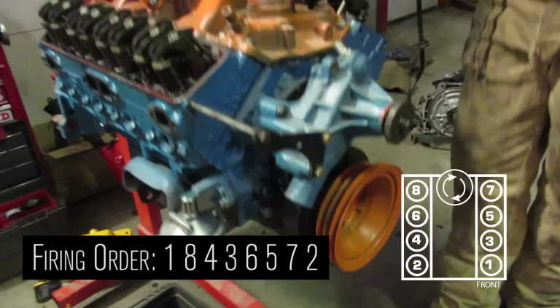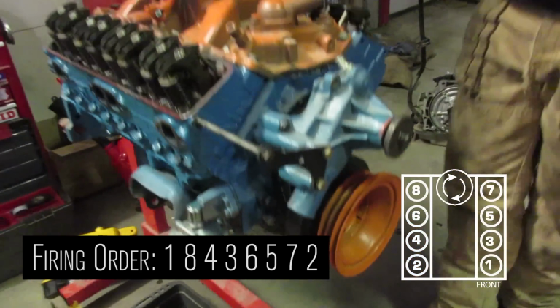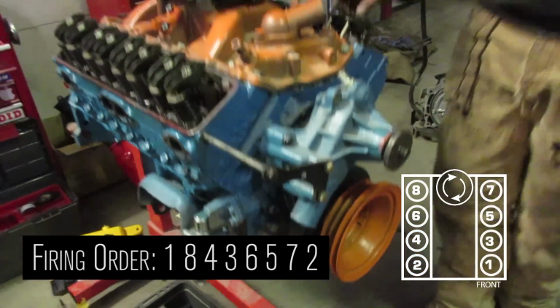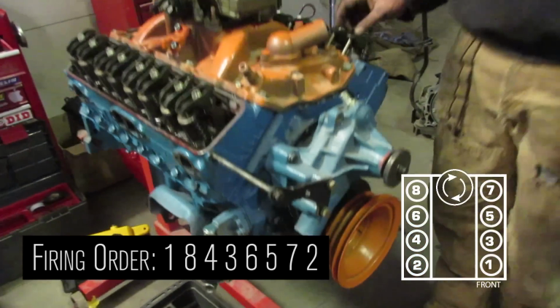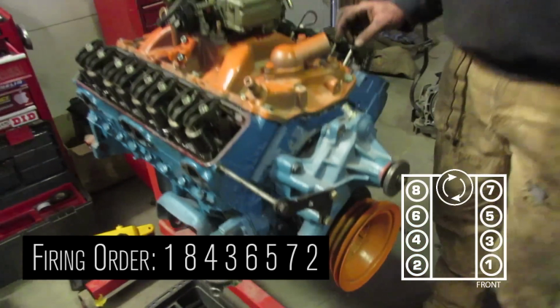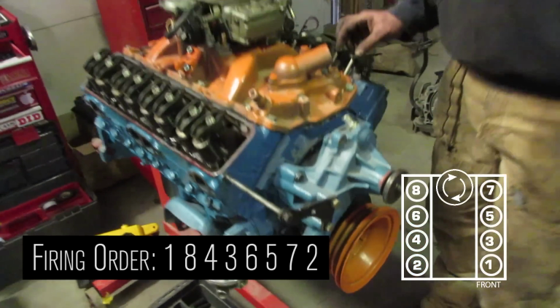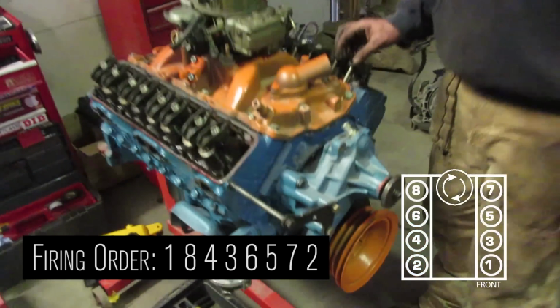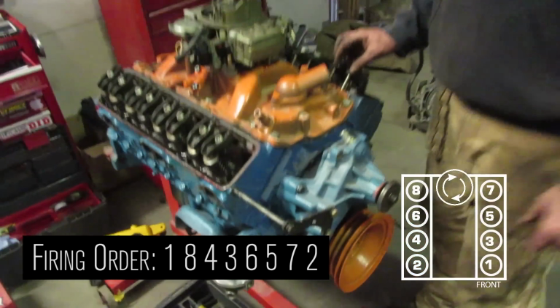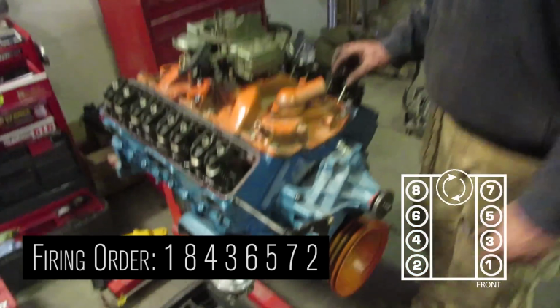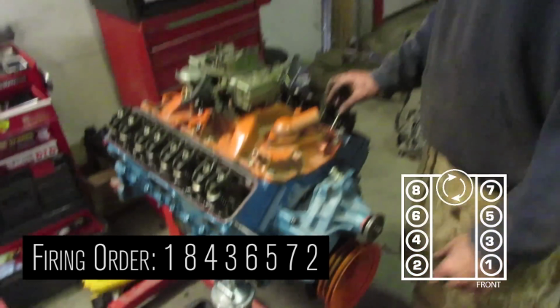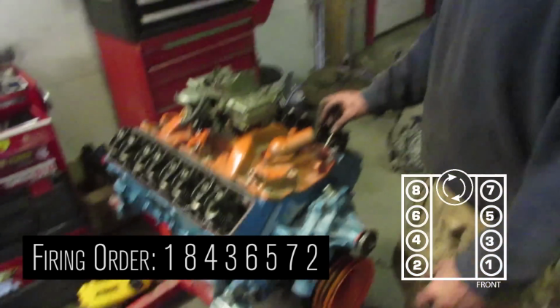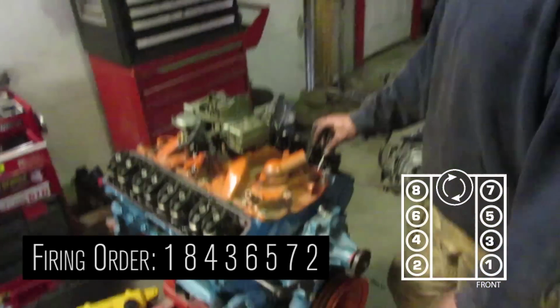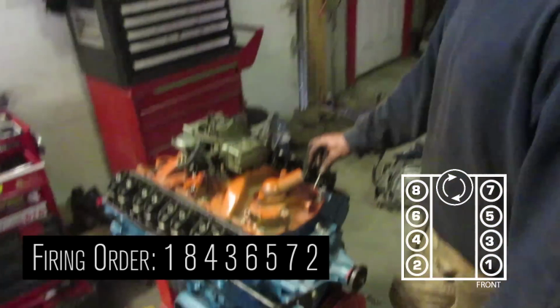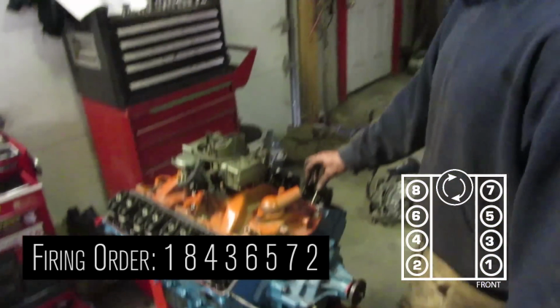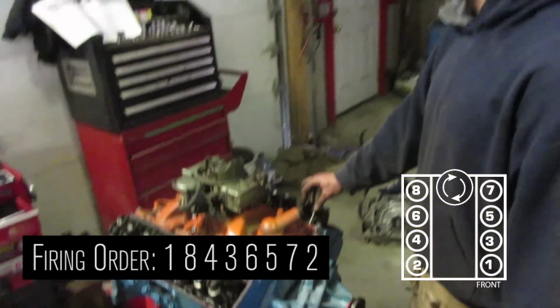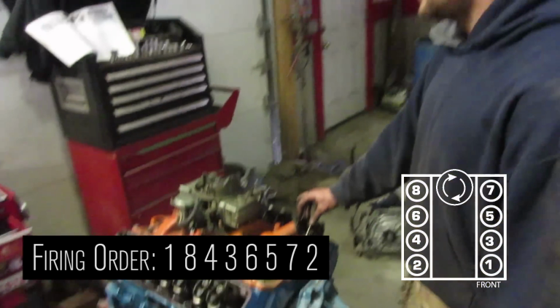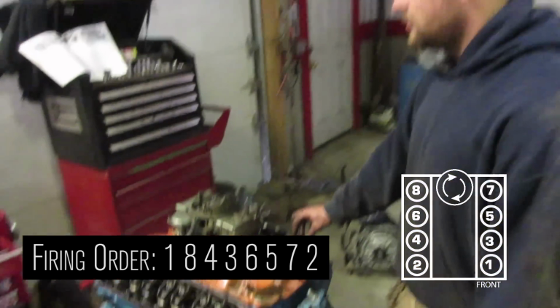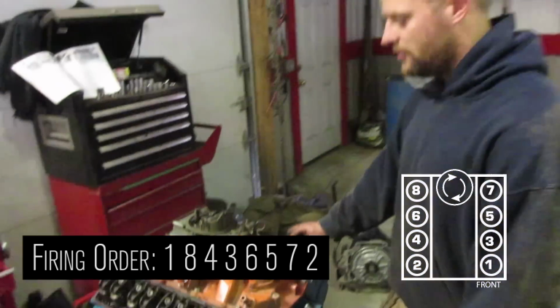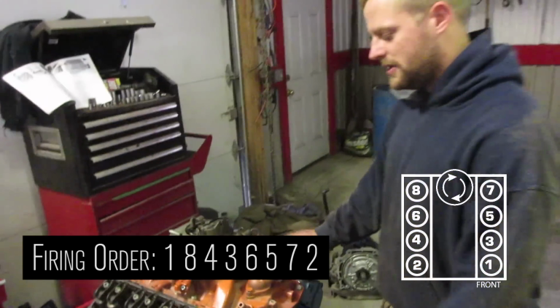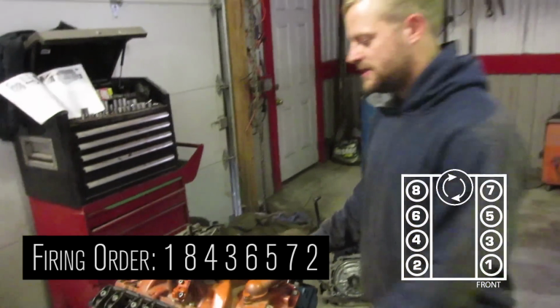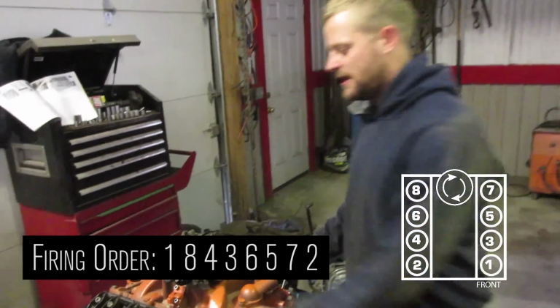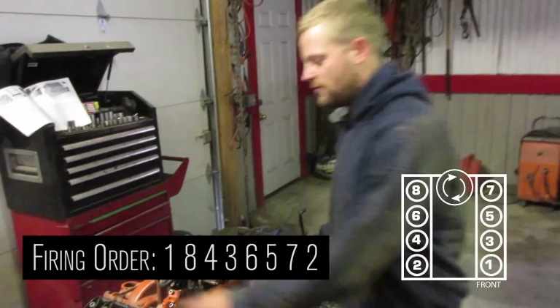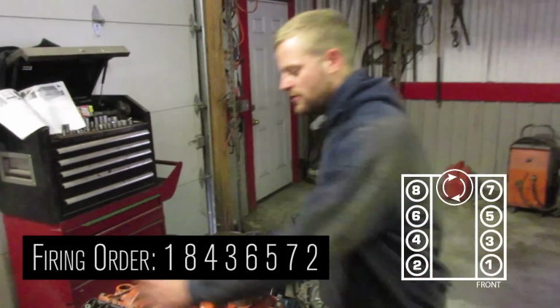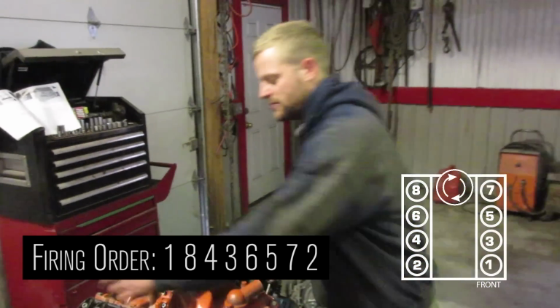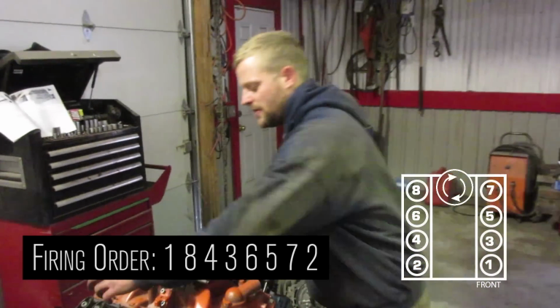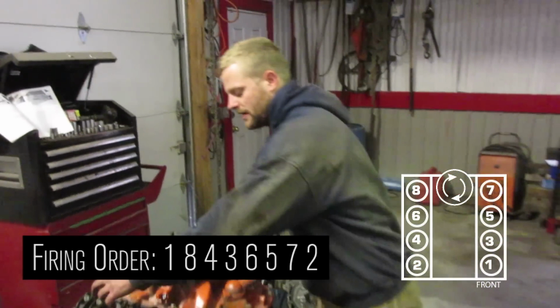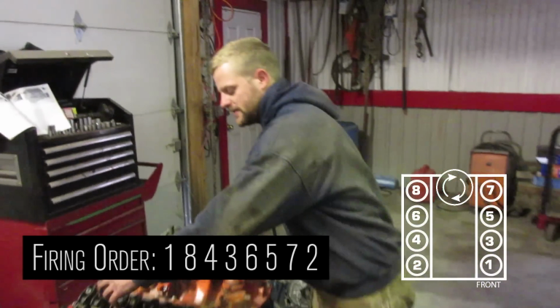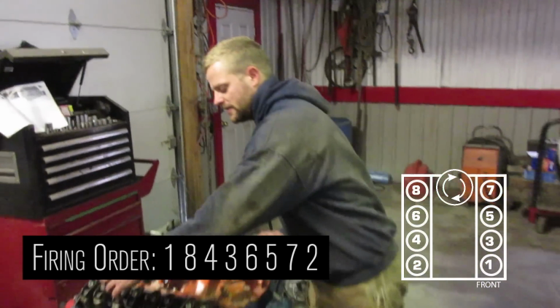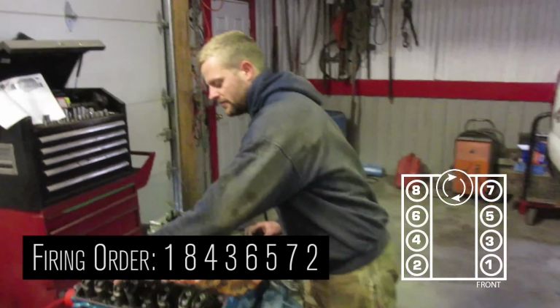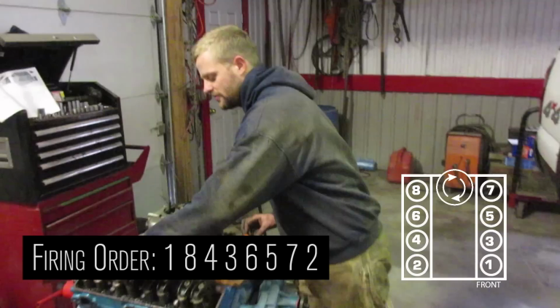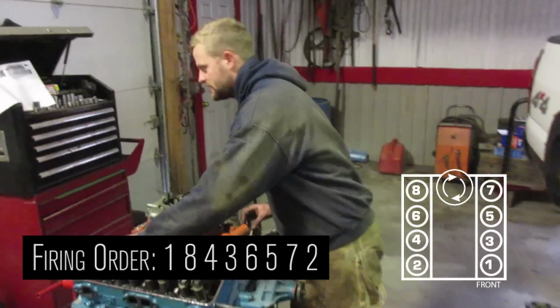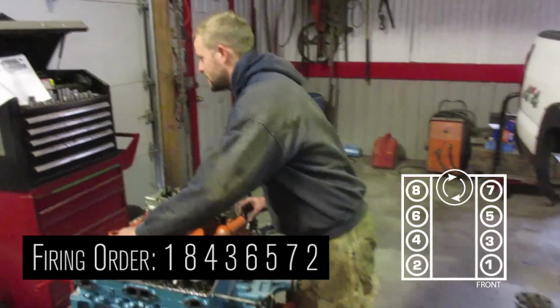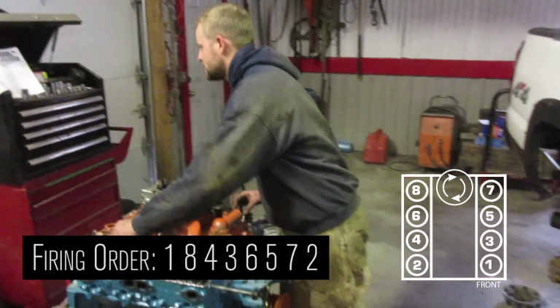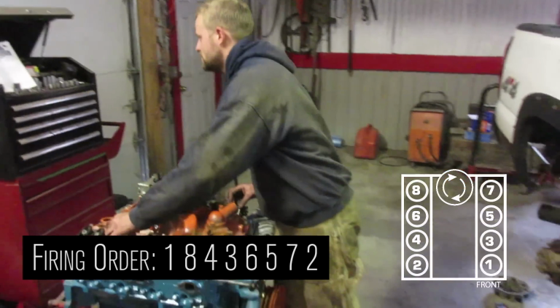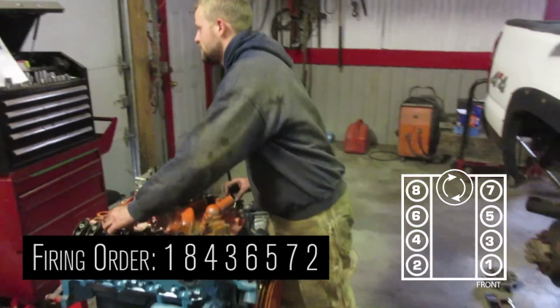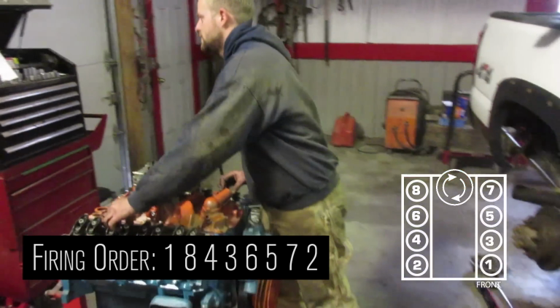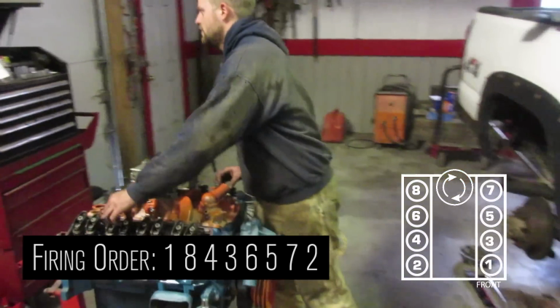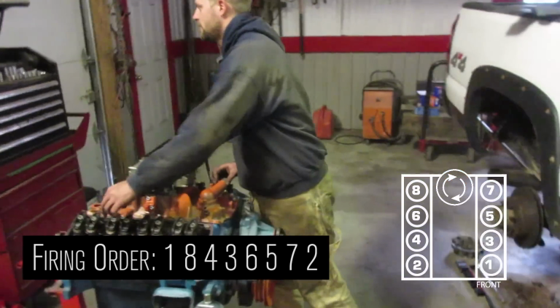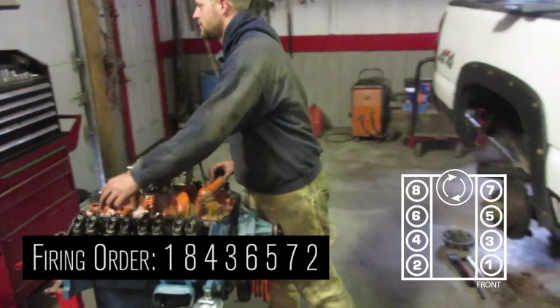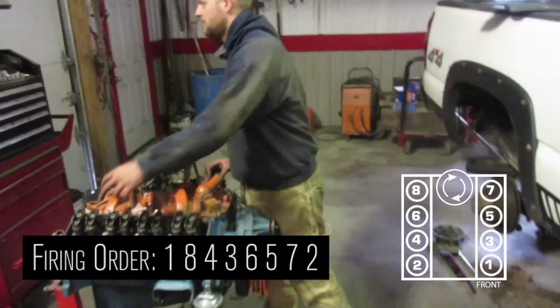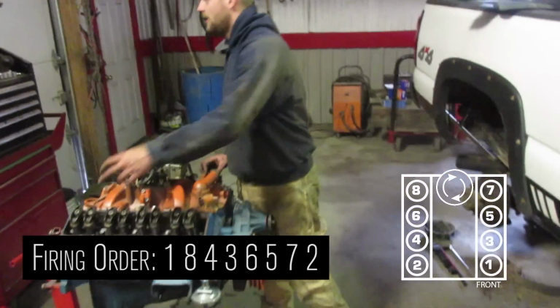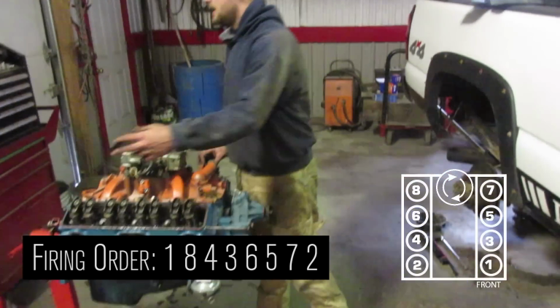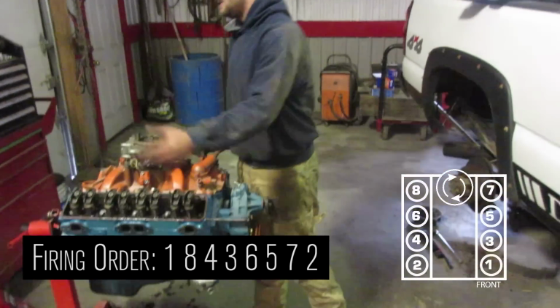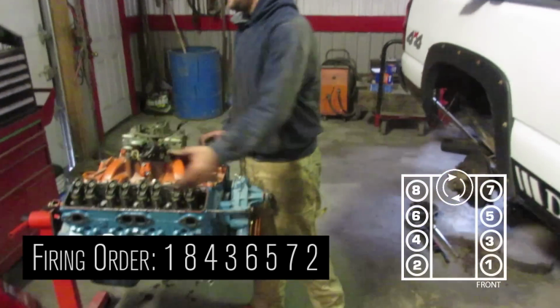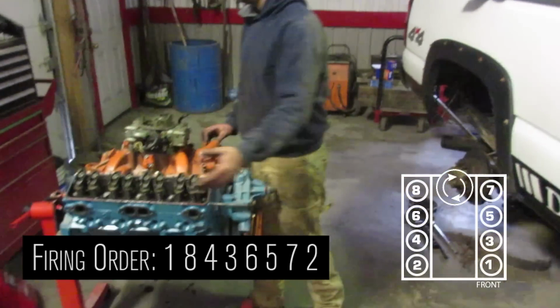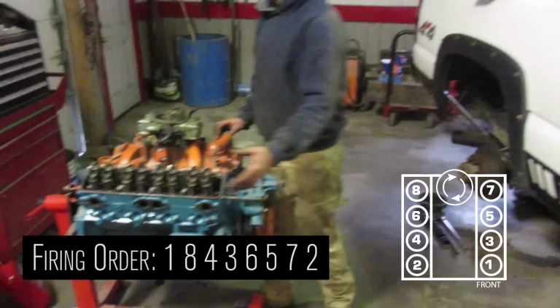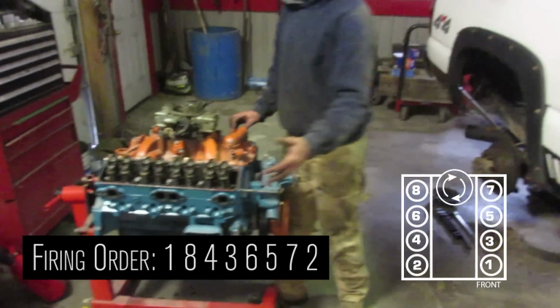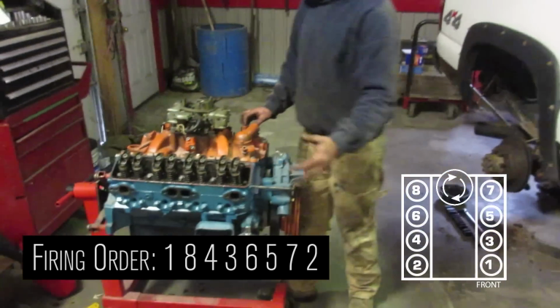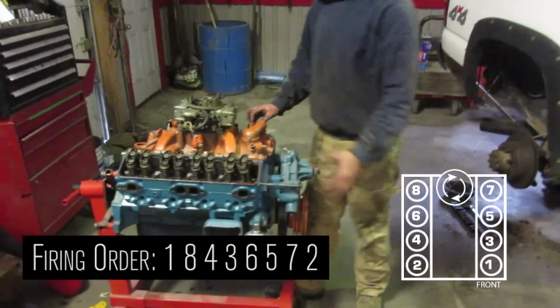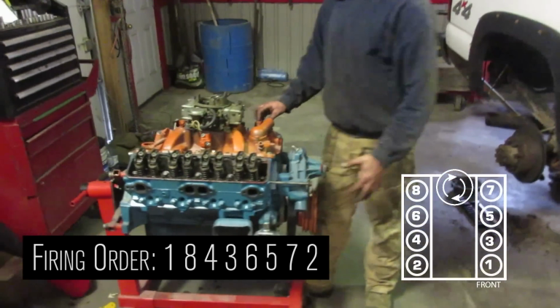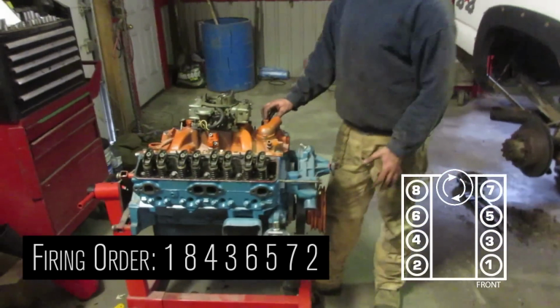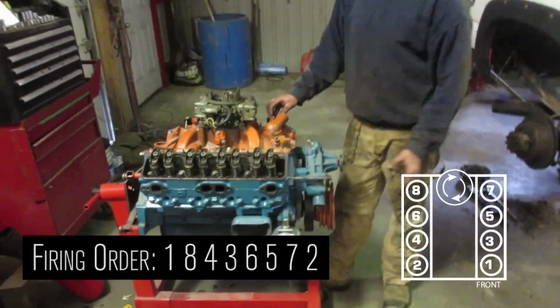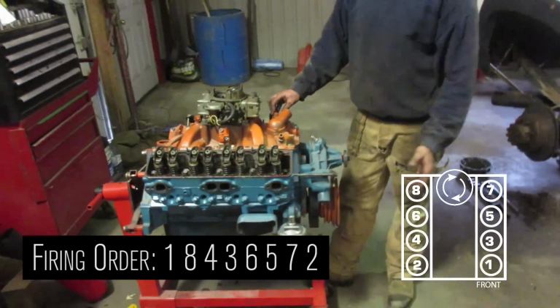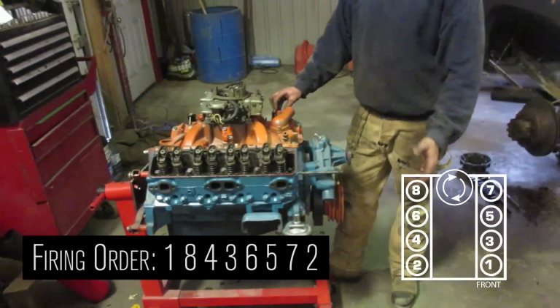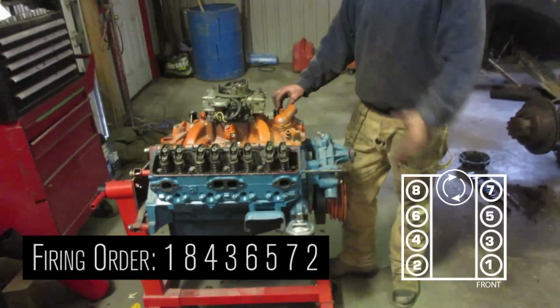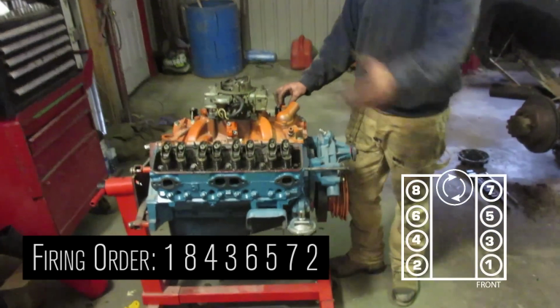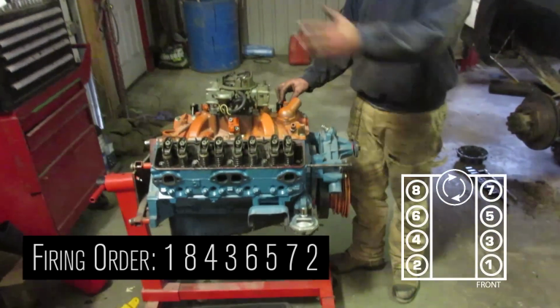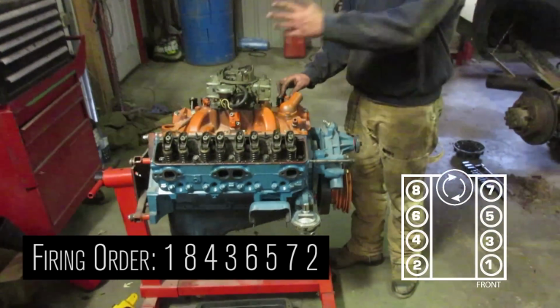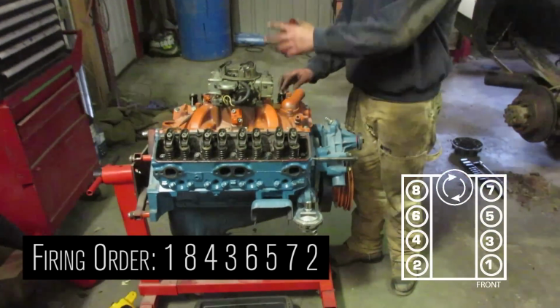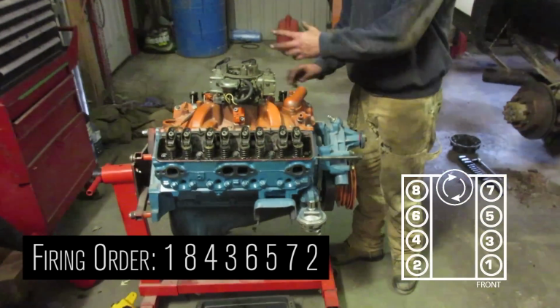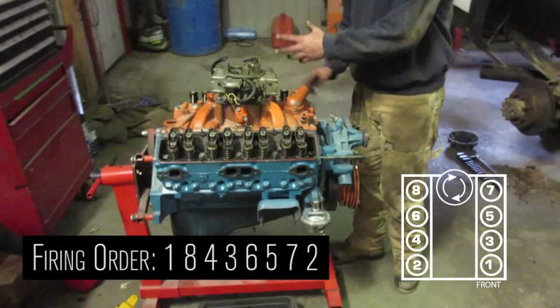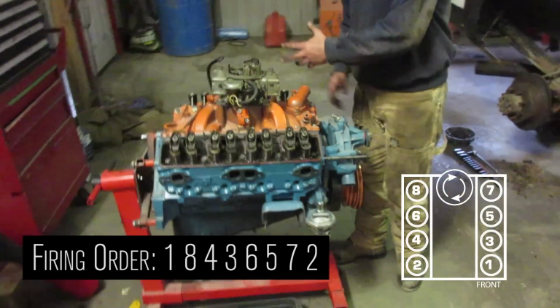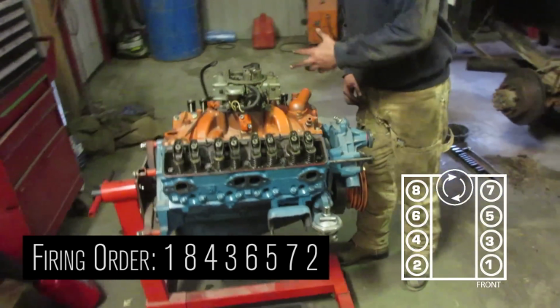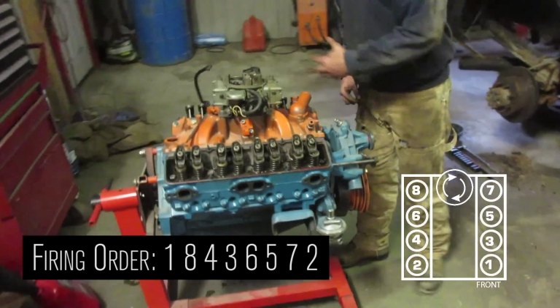When cylinder 1 is firing, you can set the corresponding cylinder 6. When cylinder 8 is firing, you can set the corresponding cylinder 5.